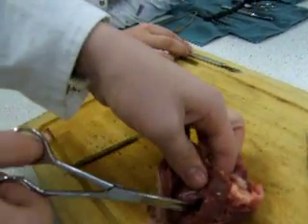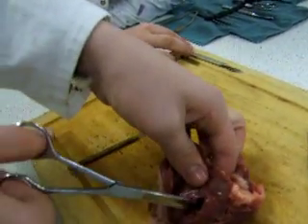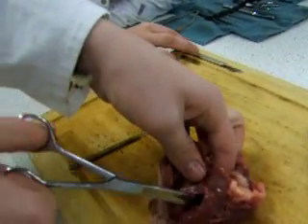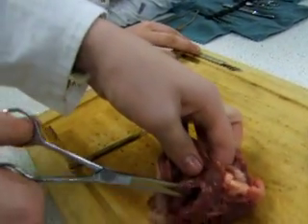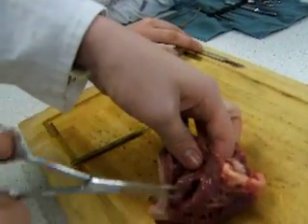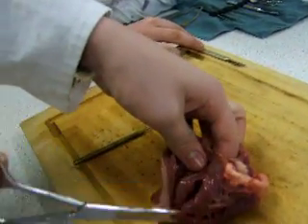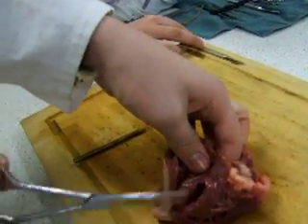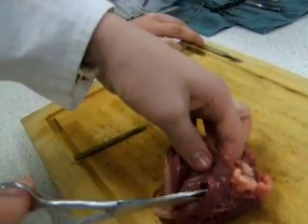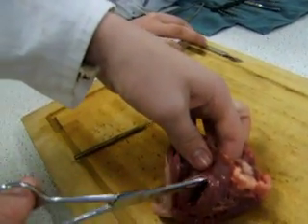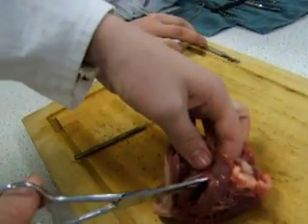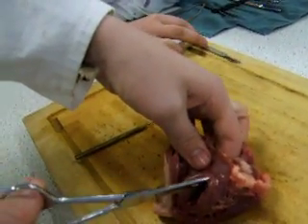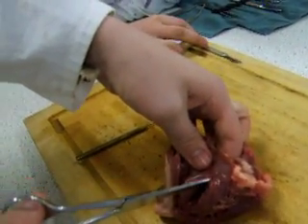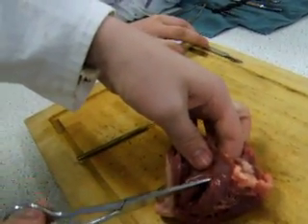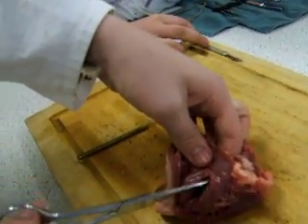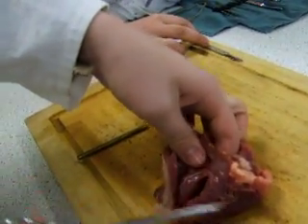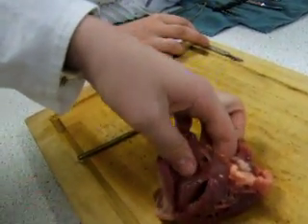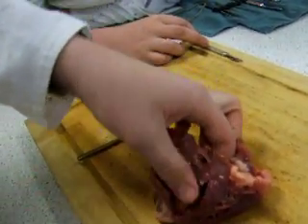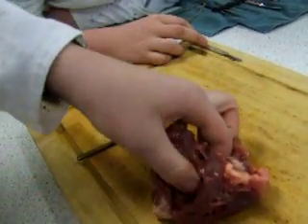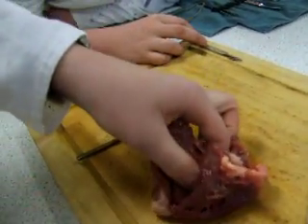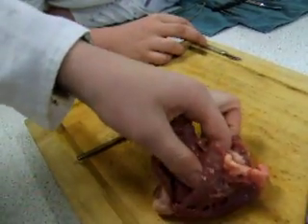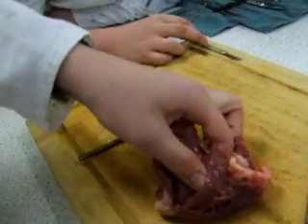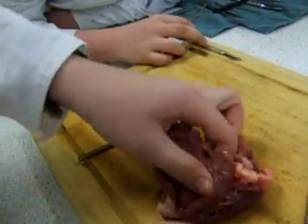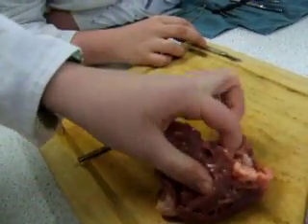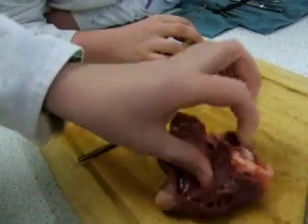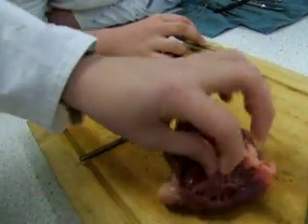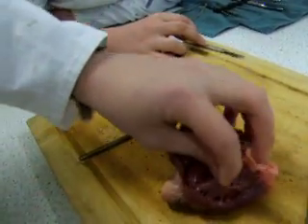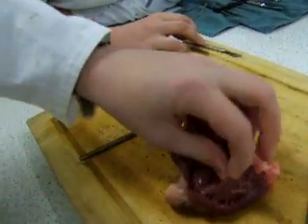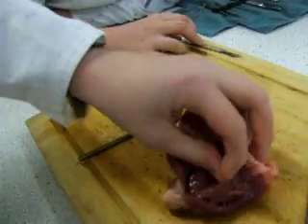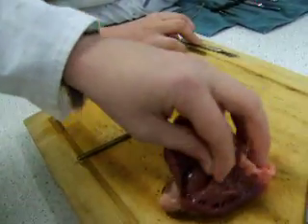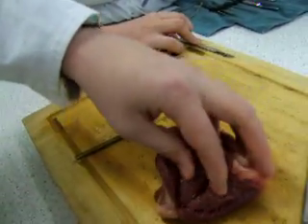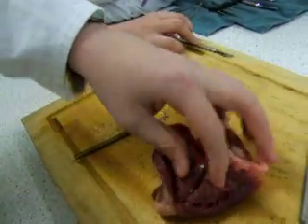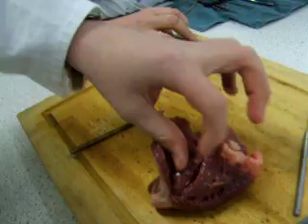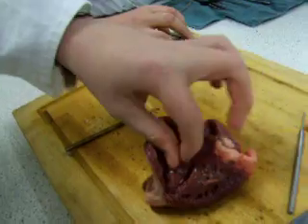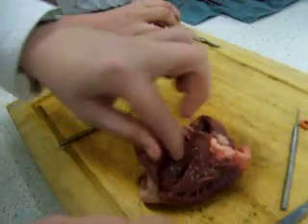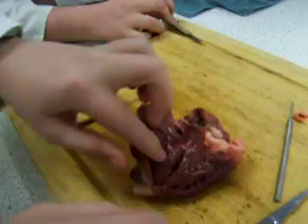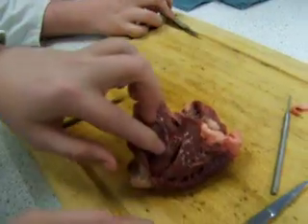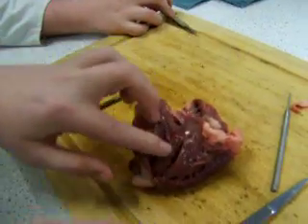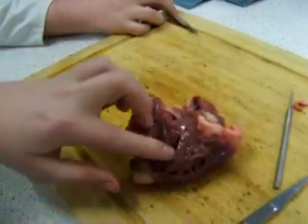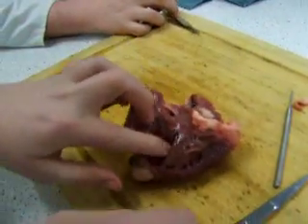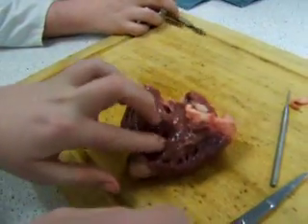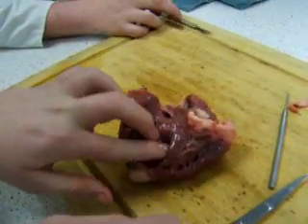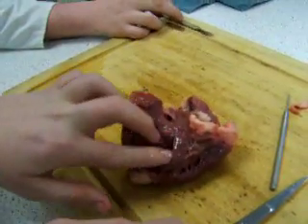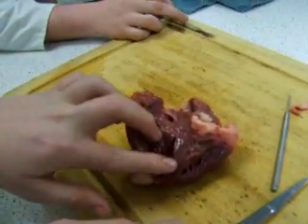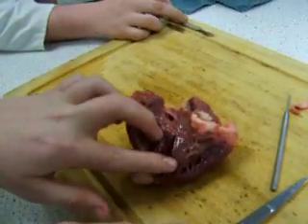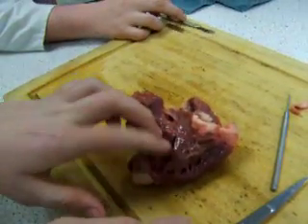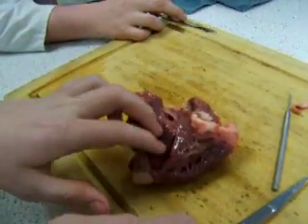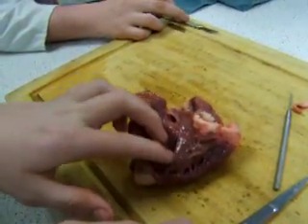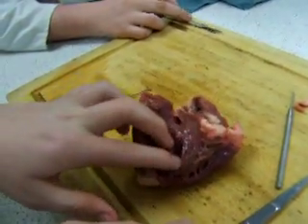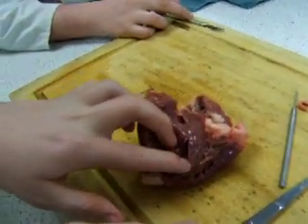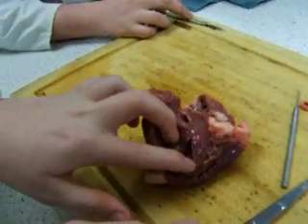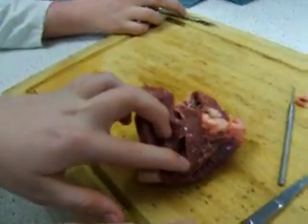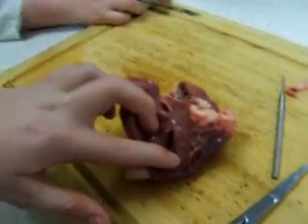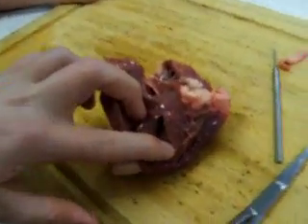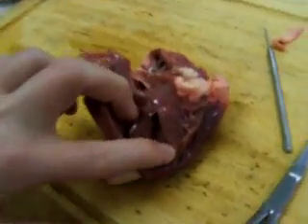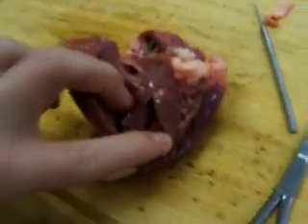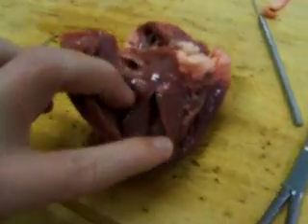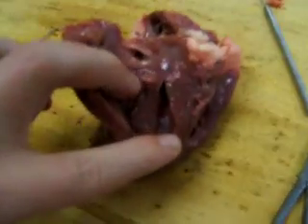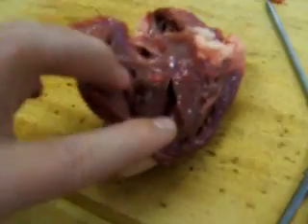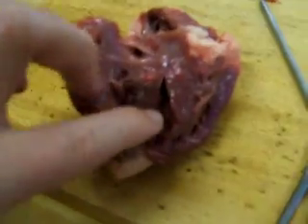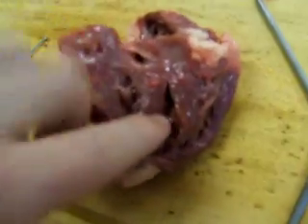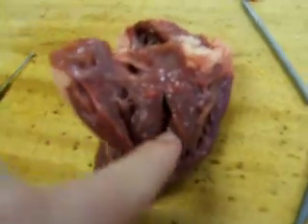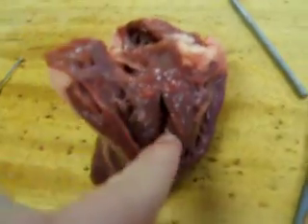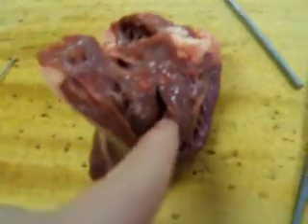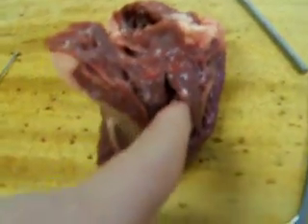For a surgeon, you're practically killing this guy. You can see that it is quite thick.